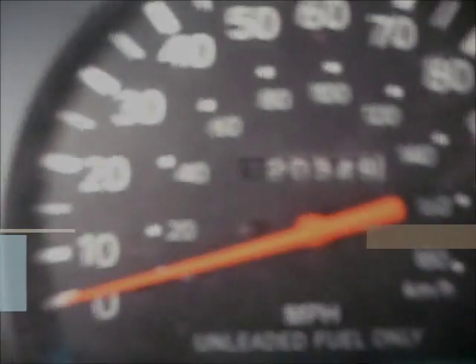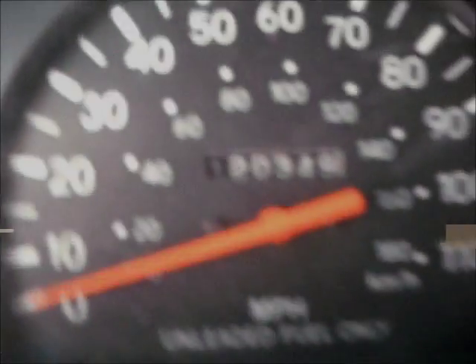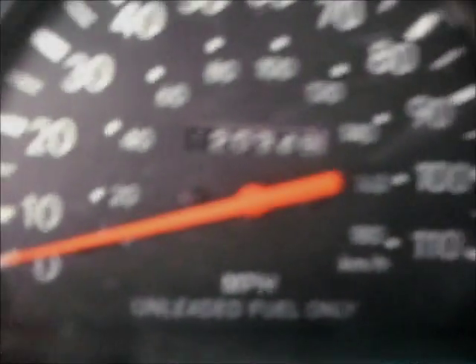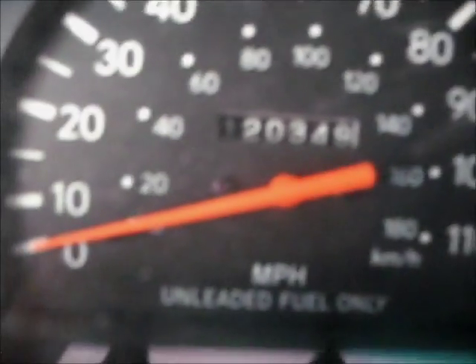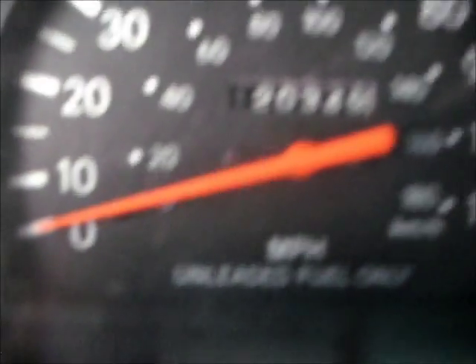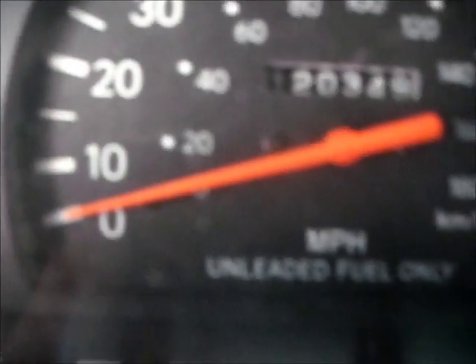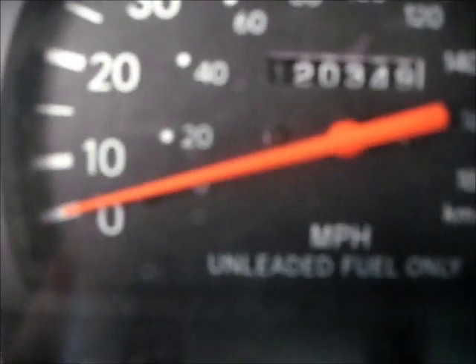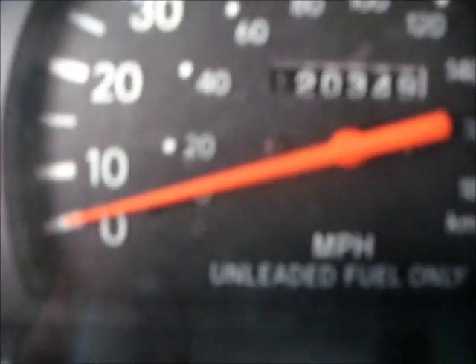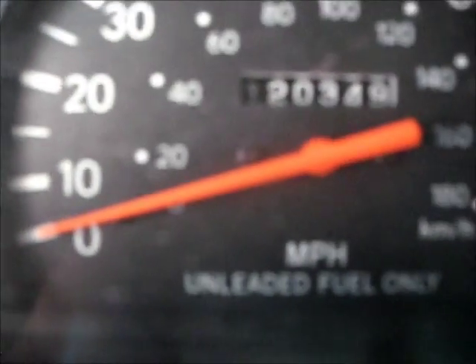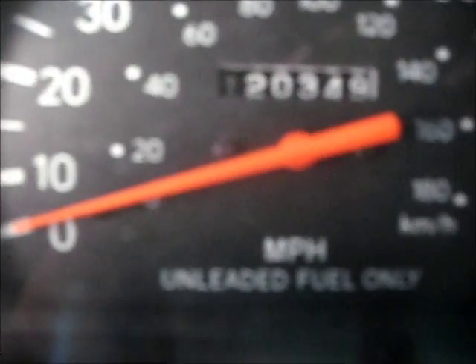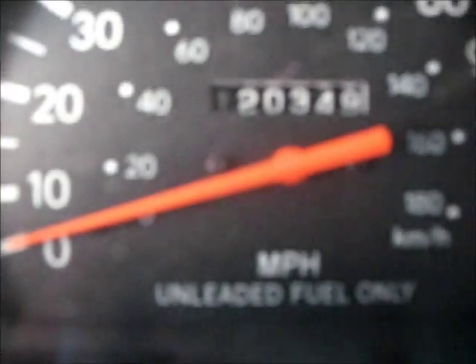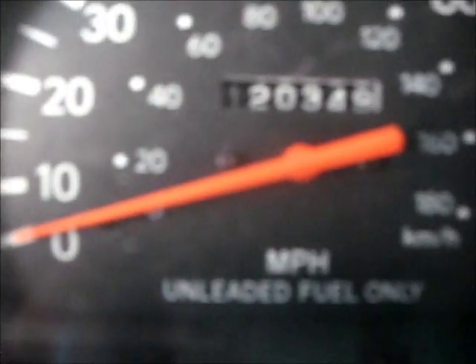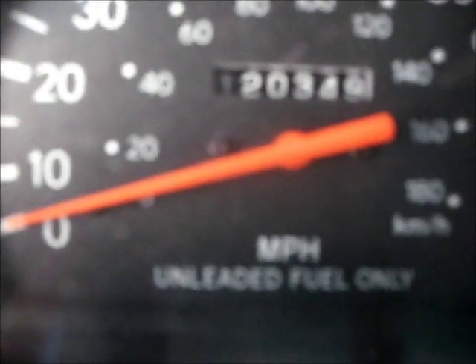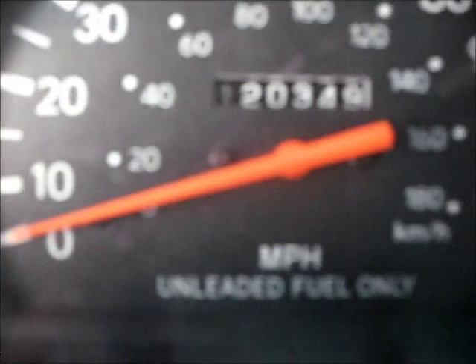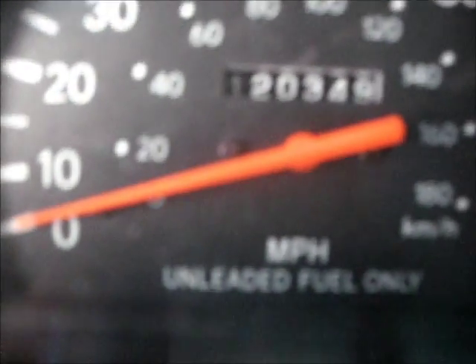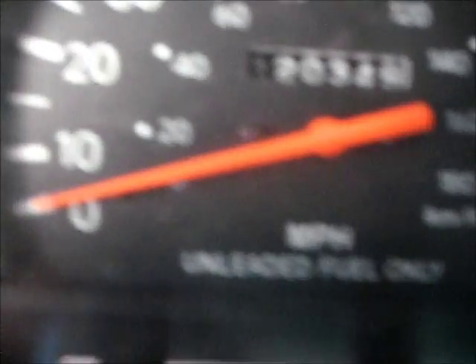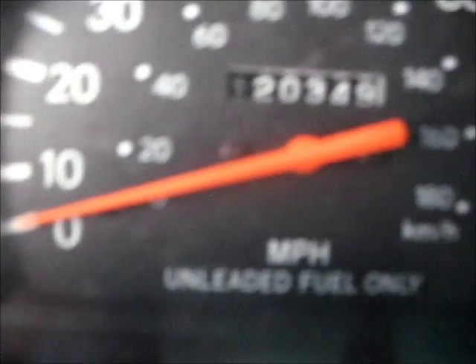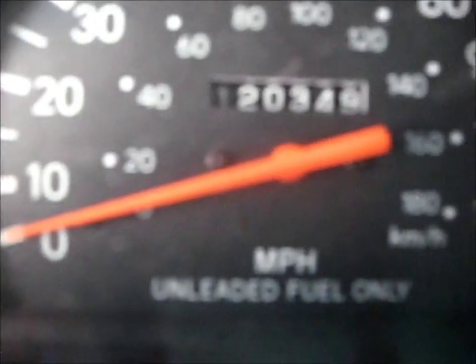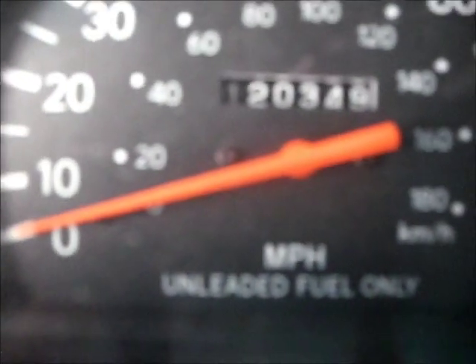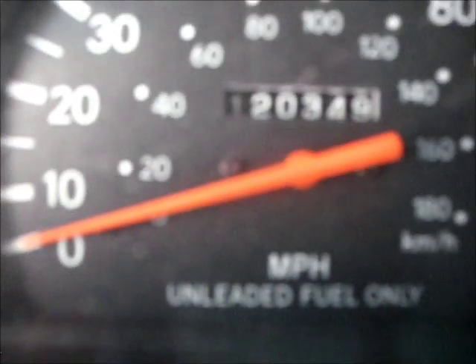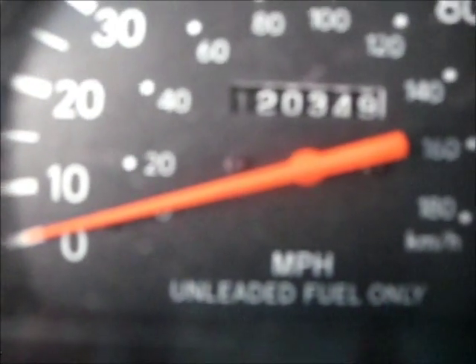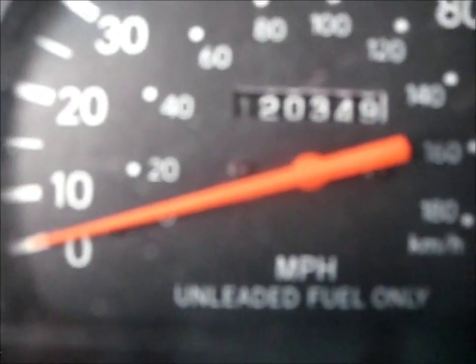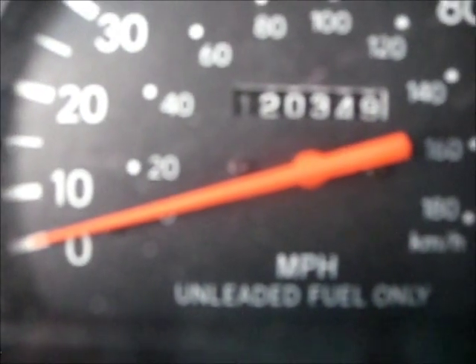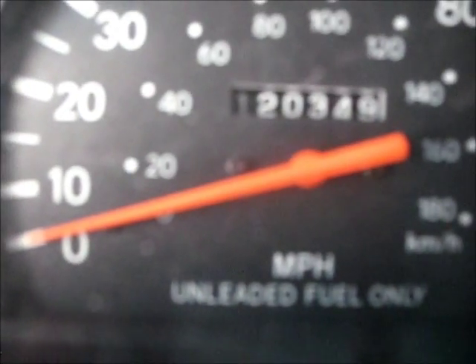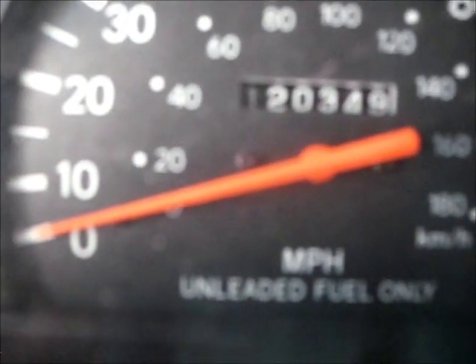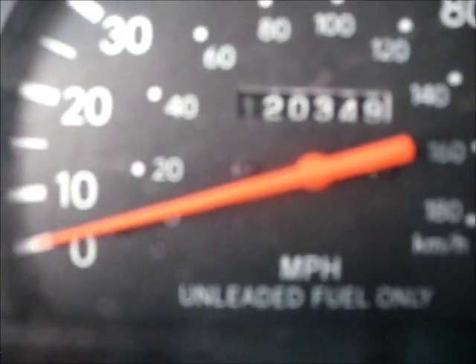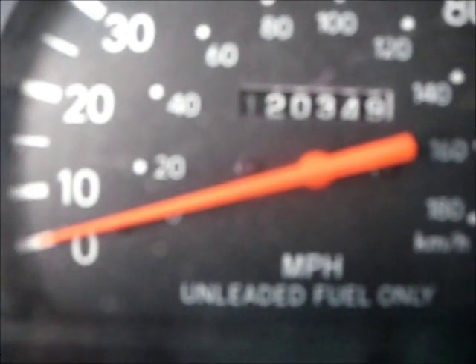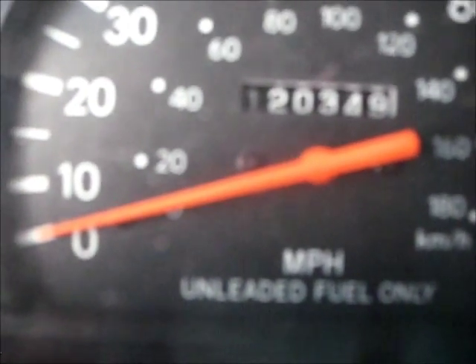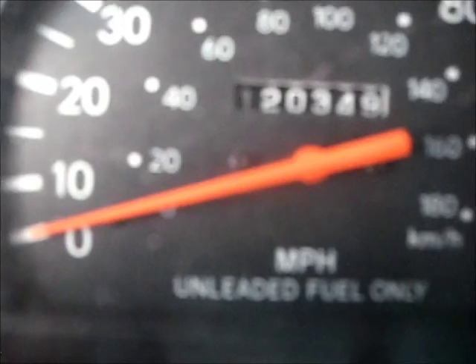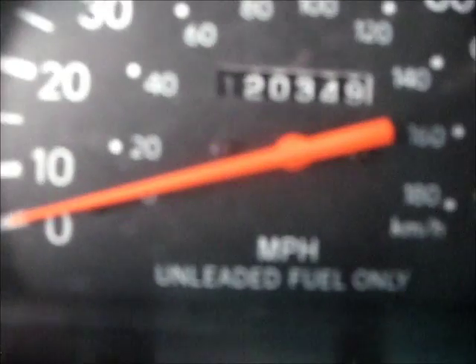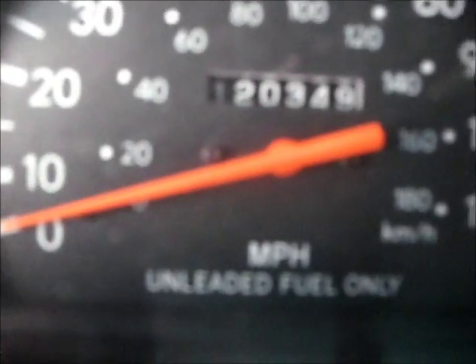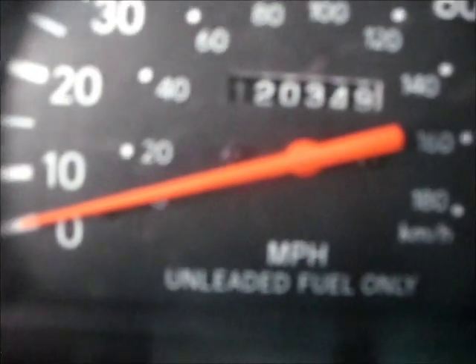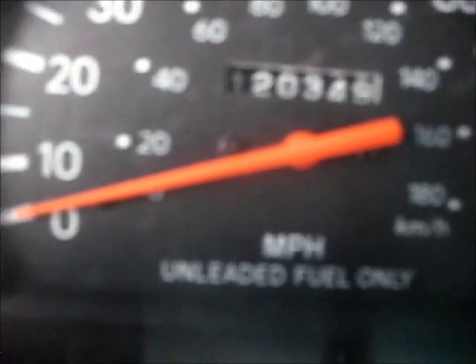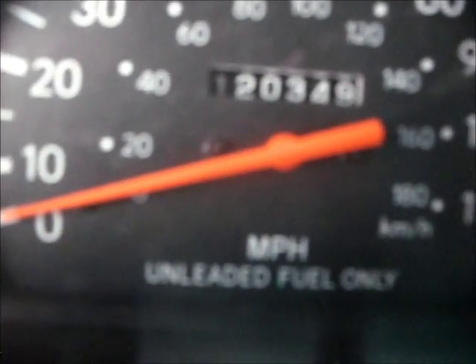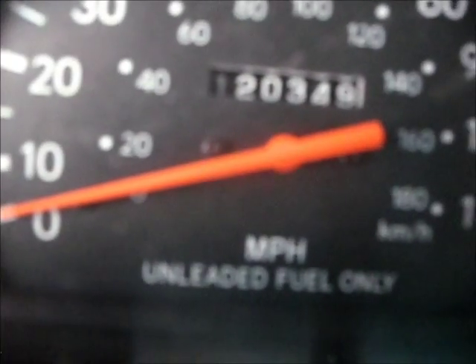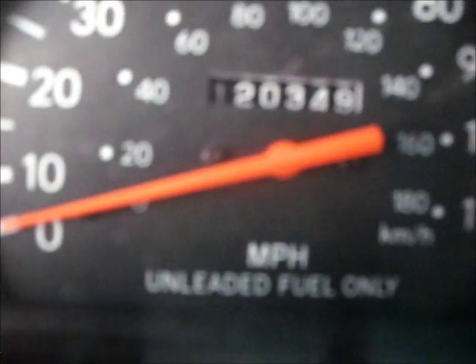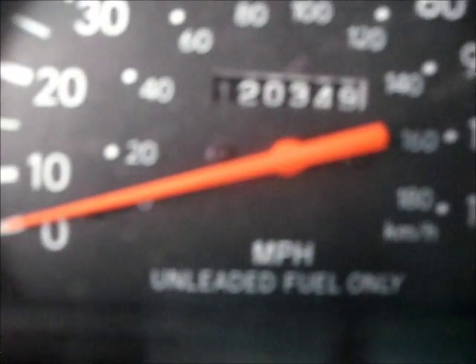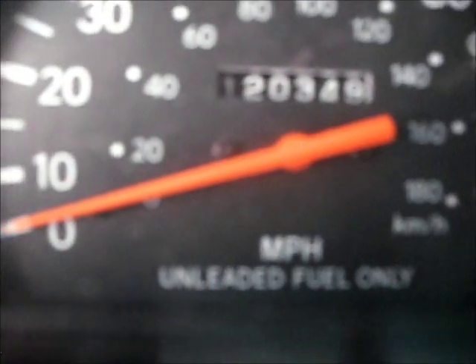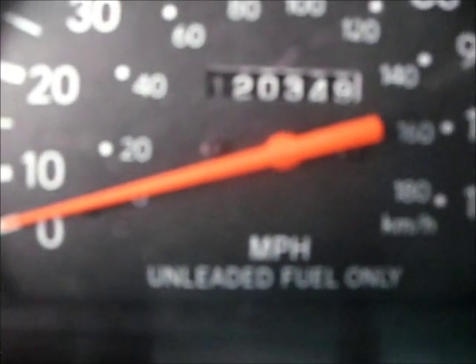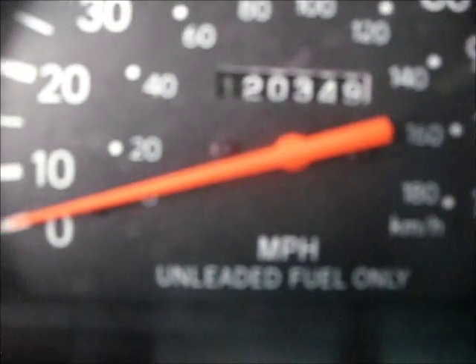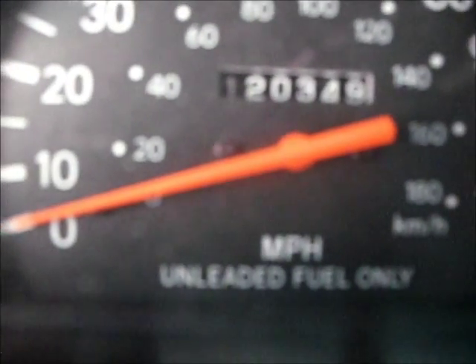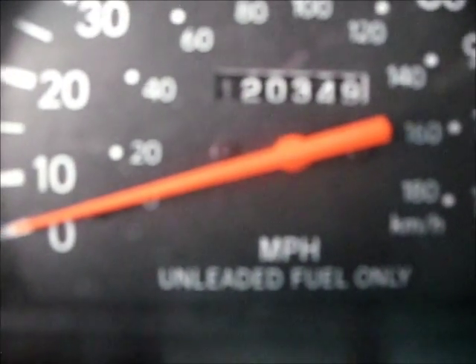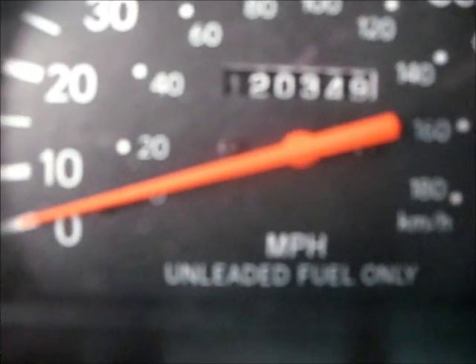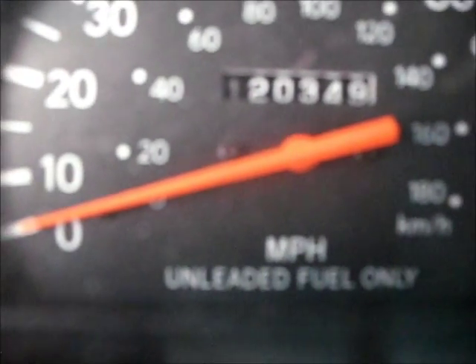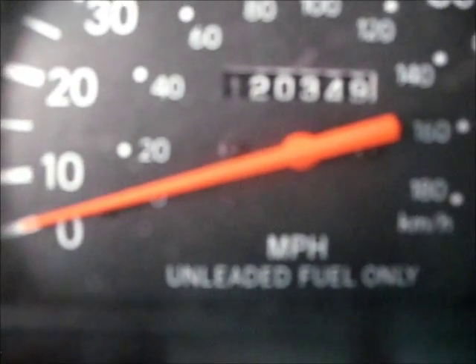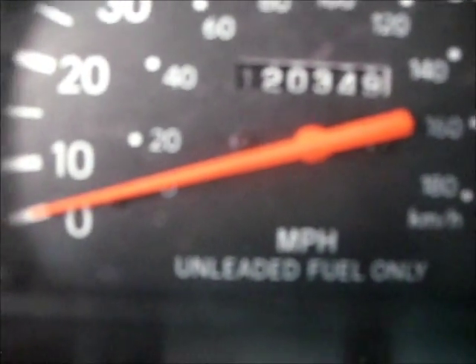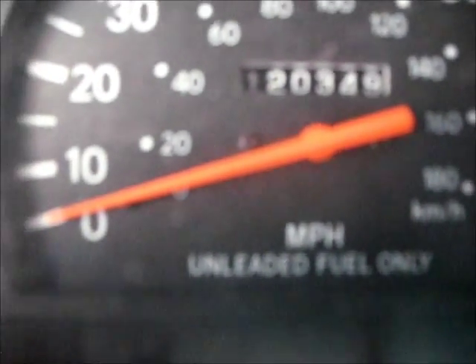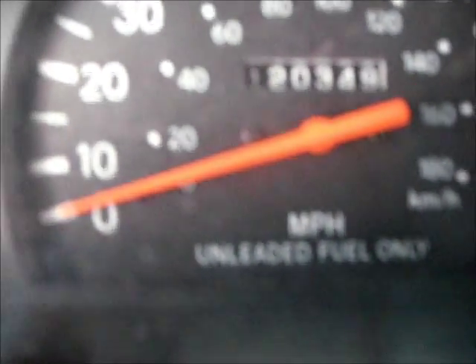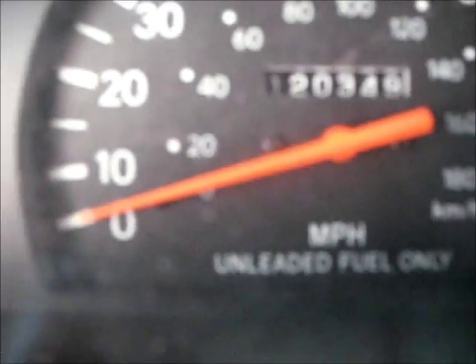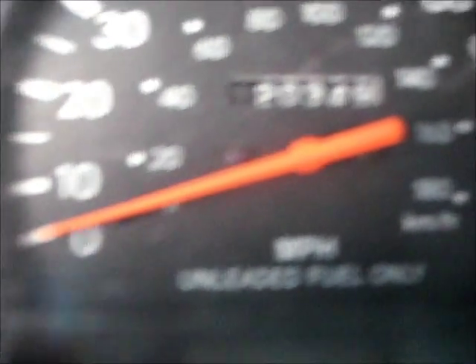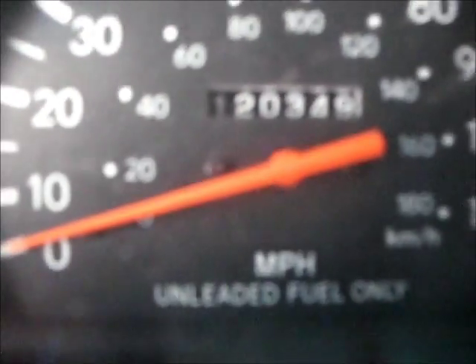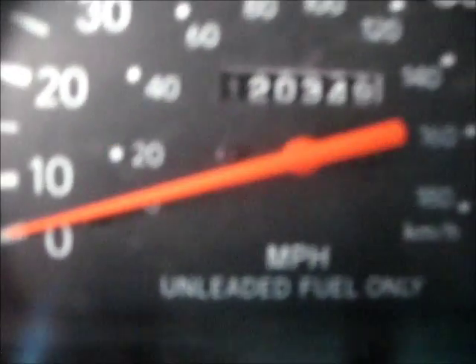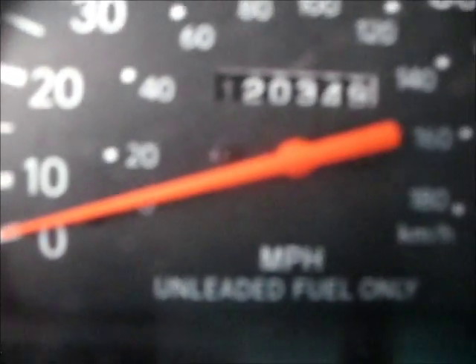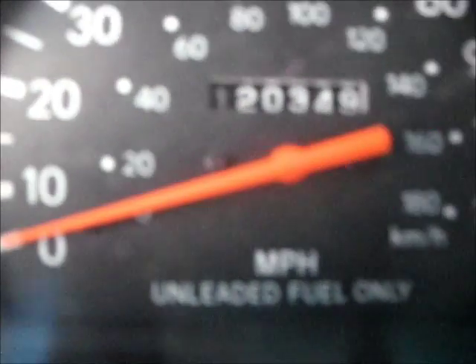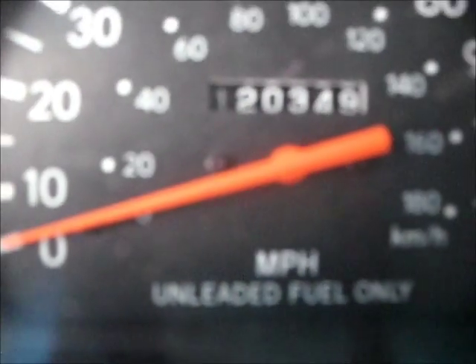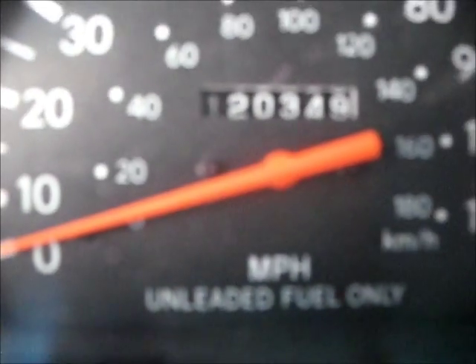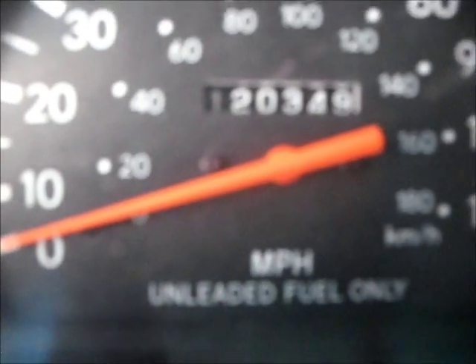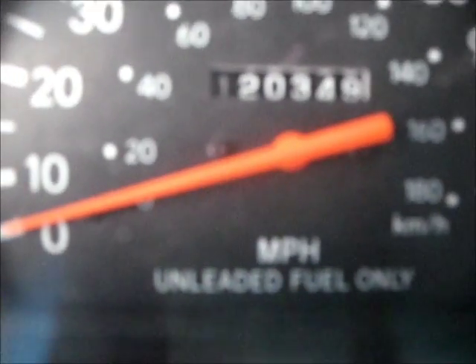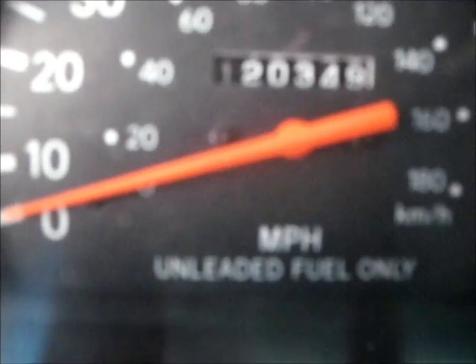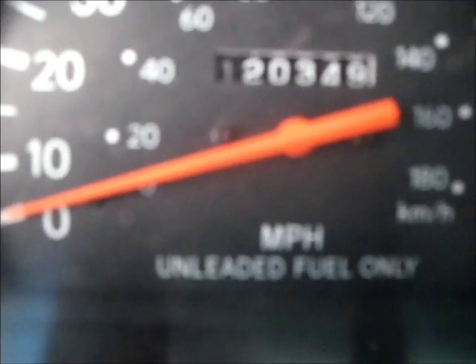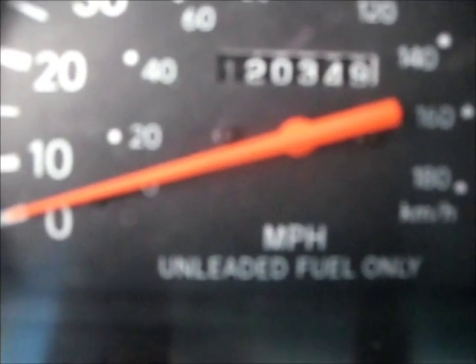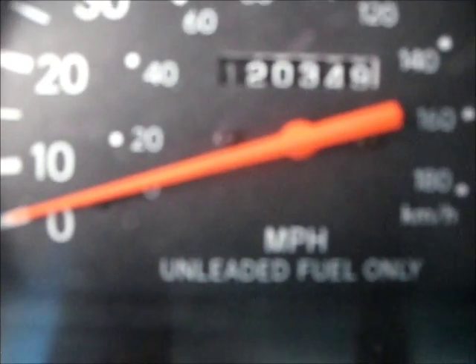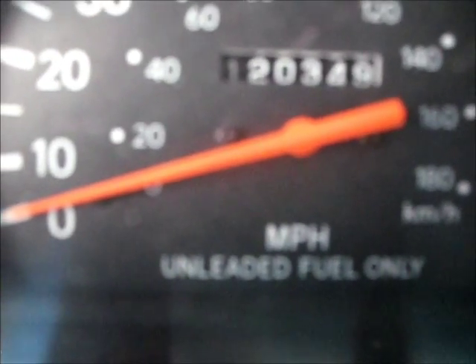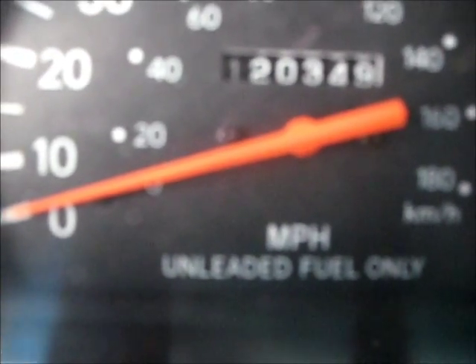A TRD supercharger for sale, with approximately 60,000 miles on the unit. I bought it brand new from TRD for $3,500.